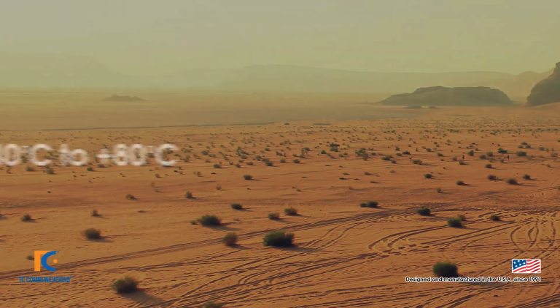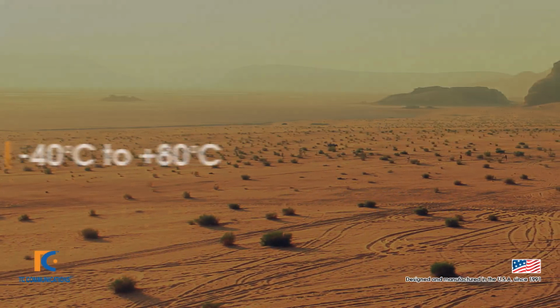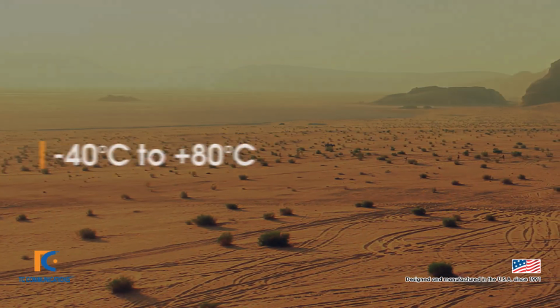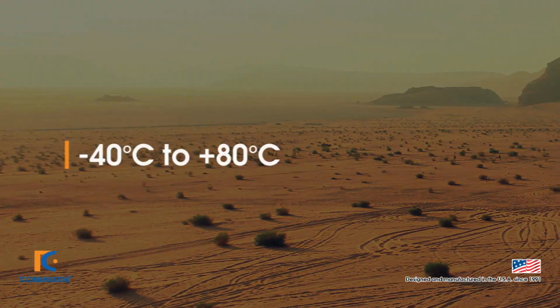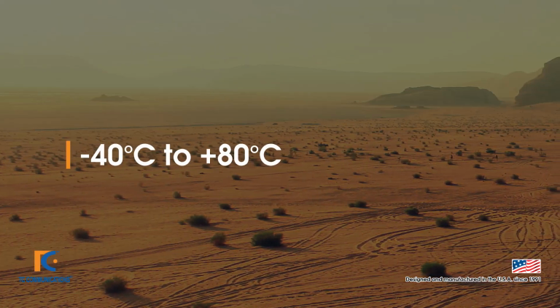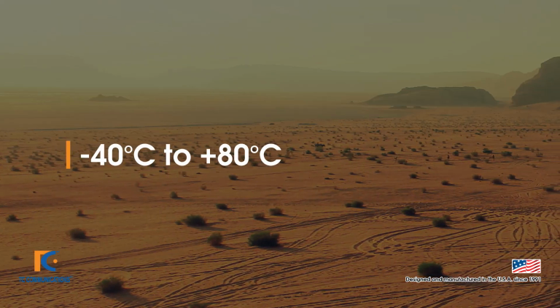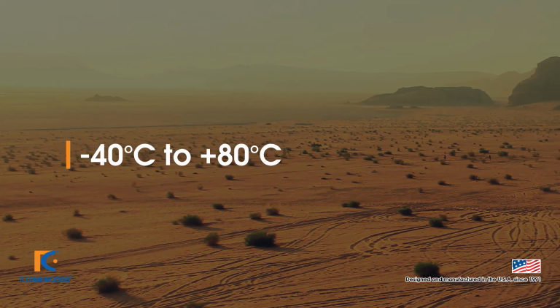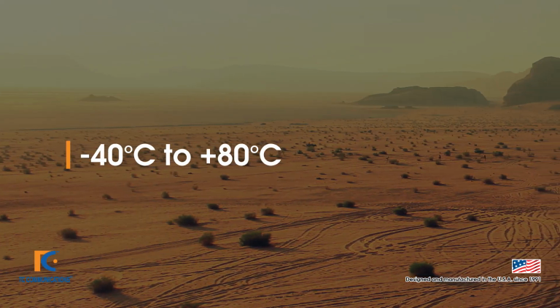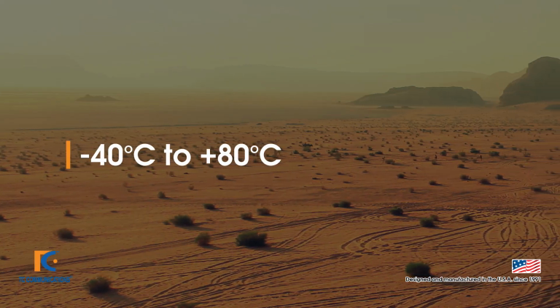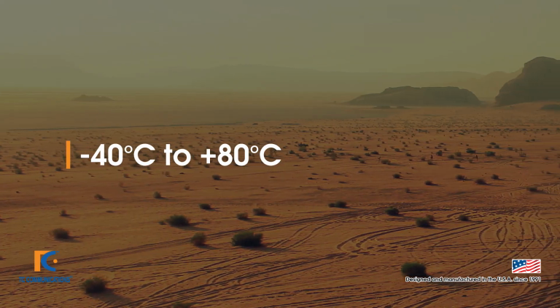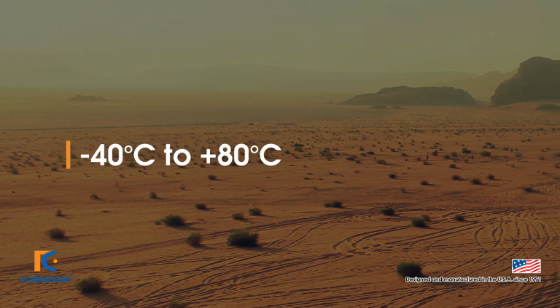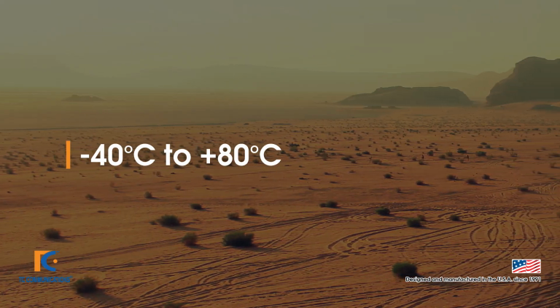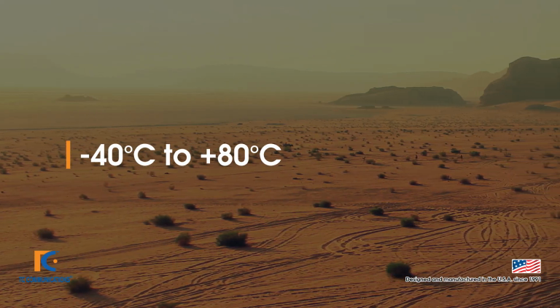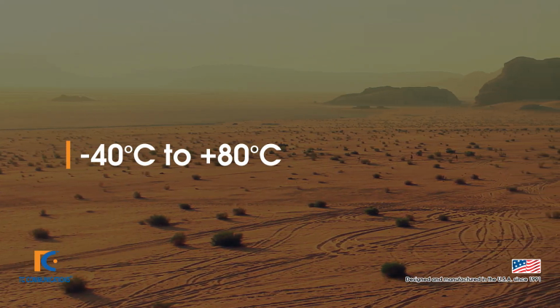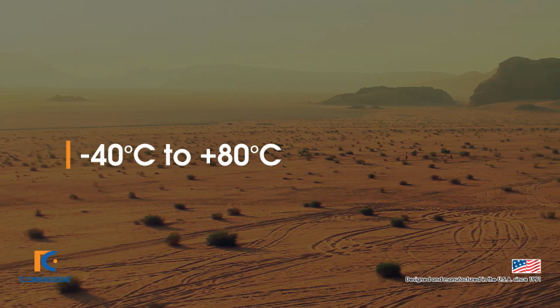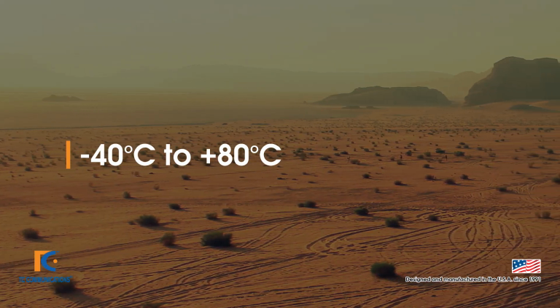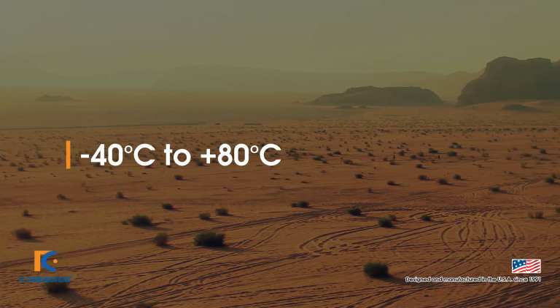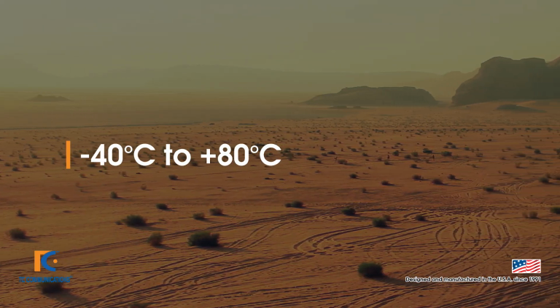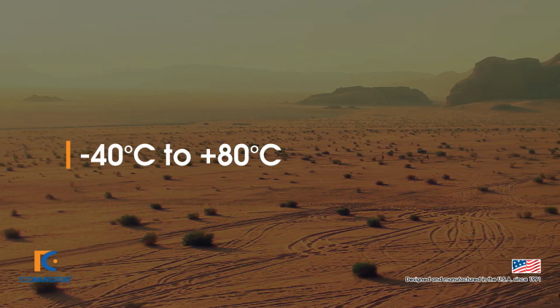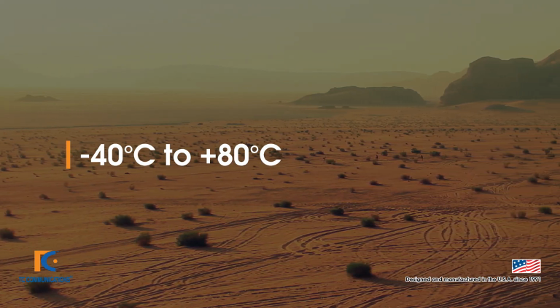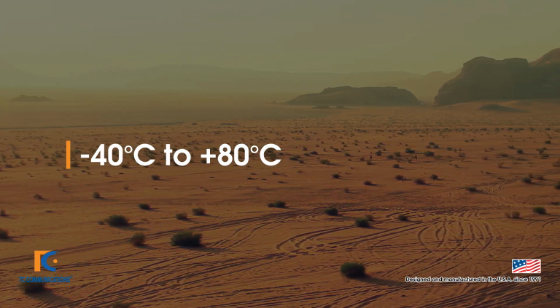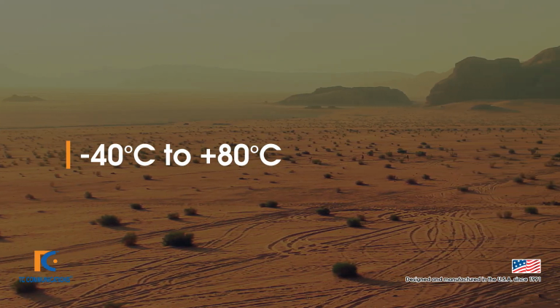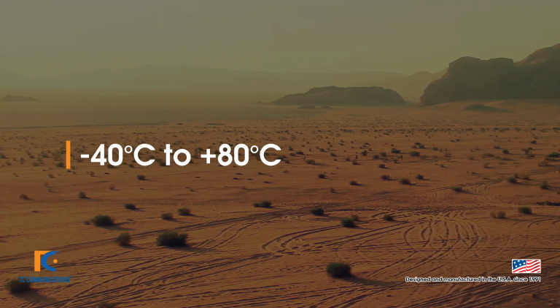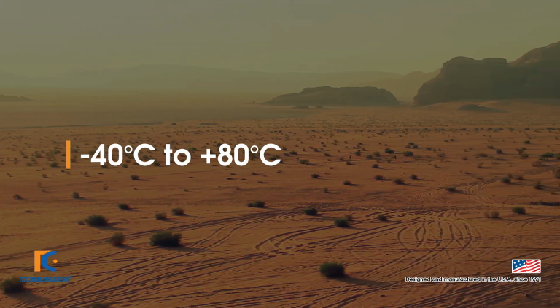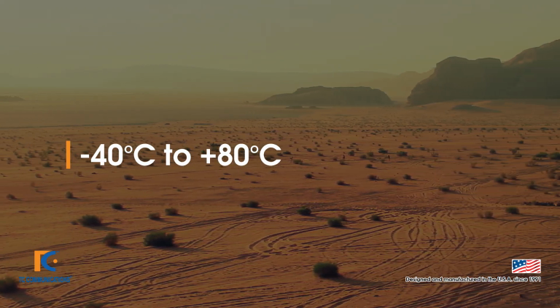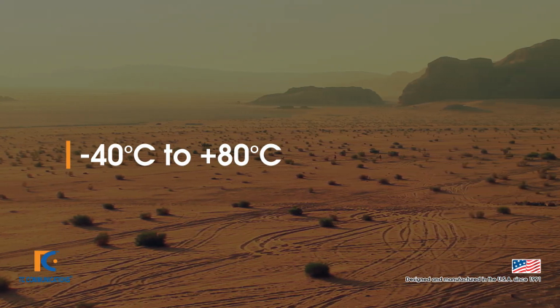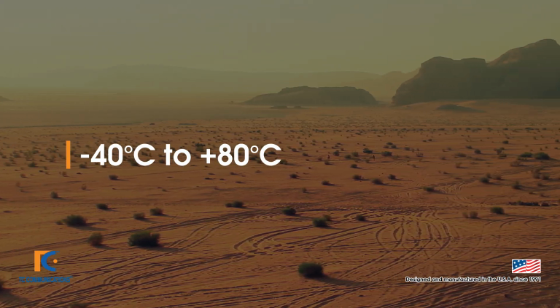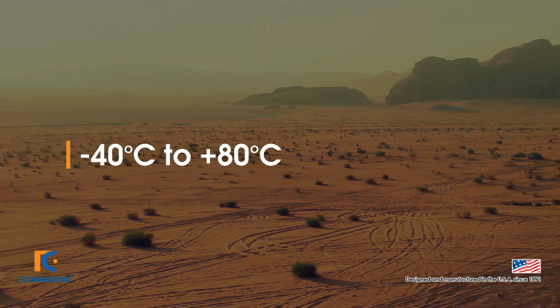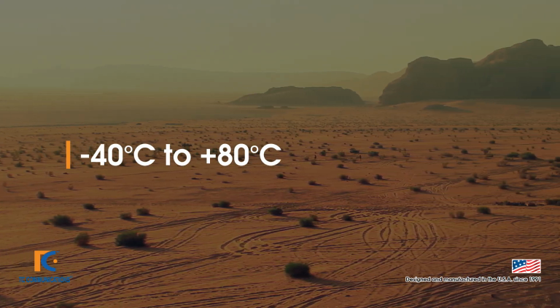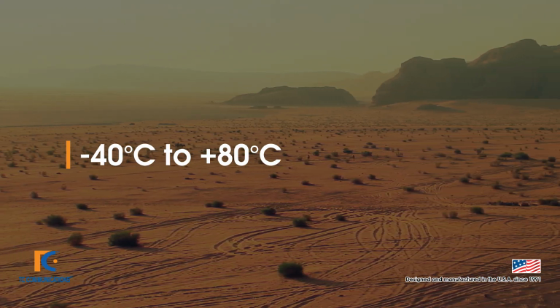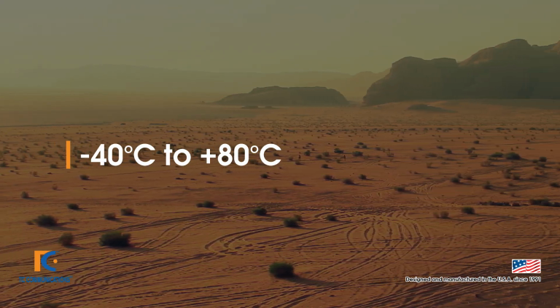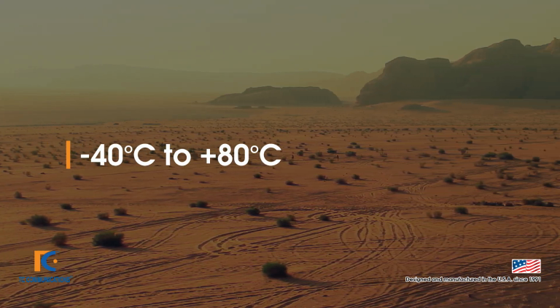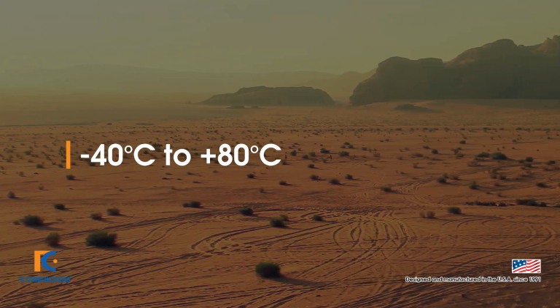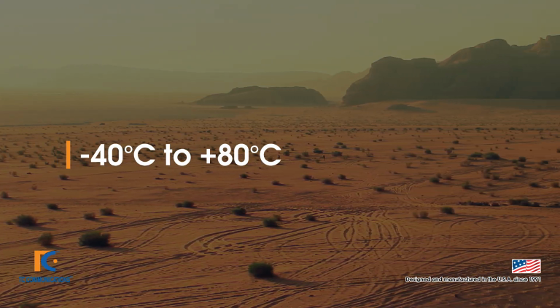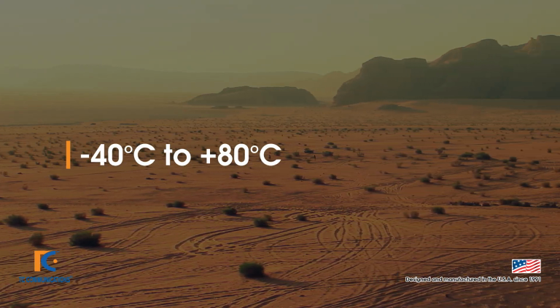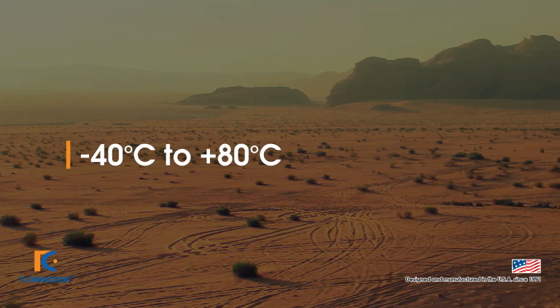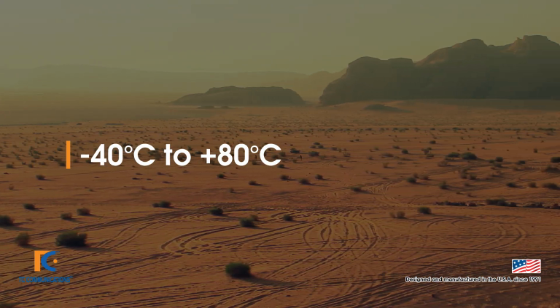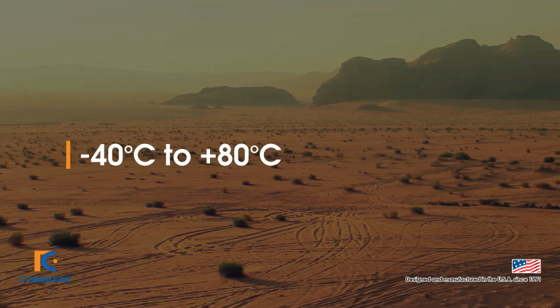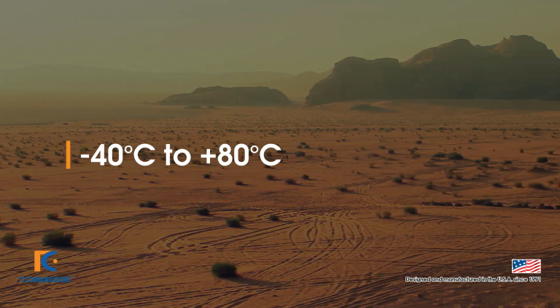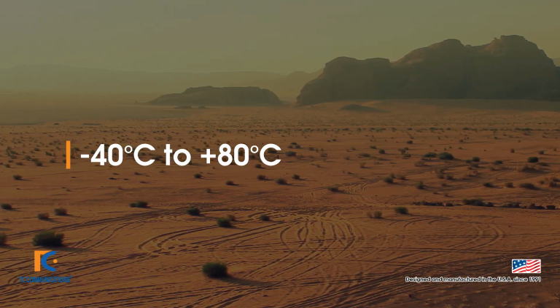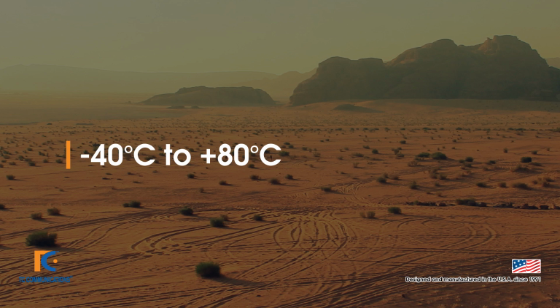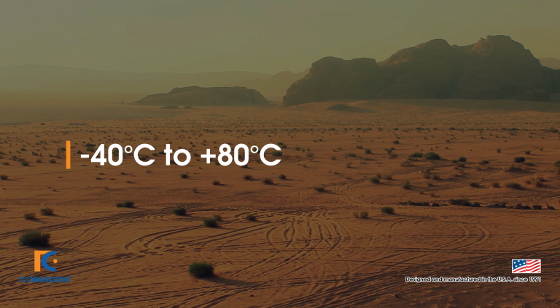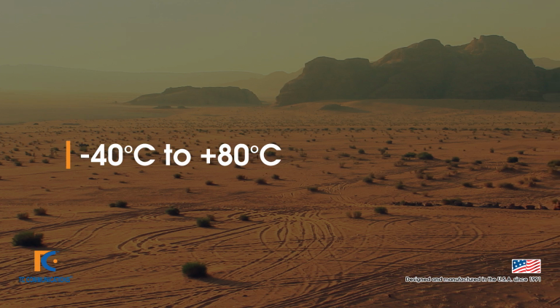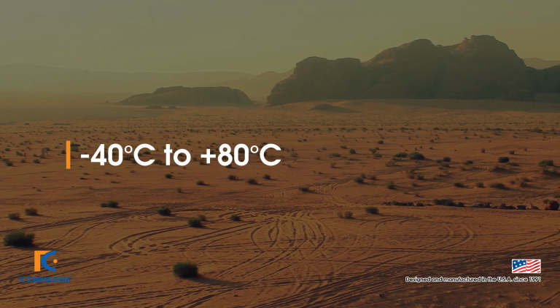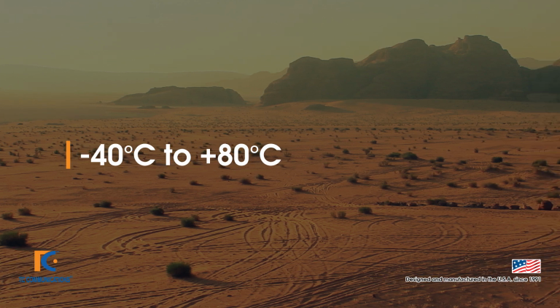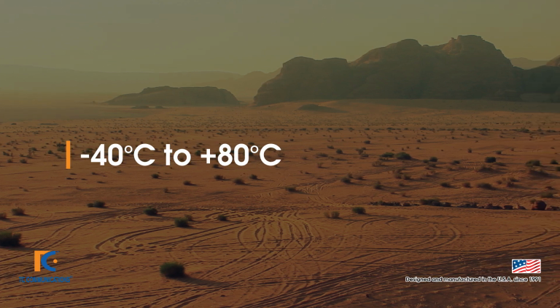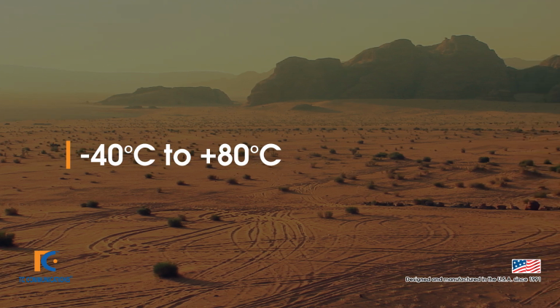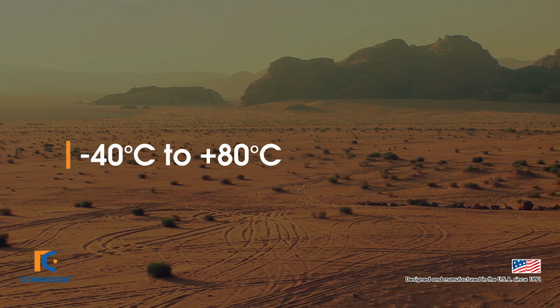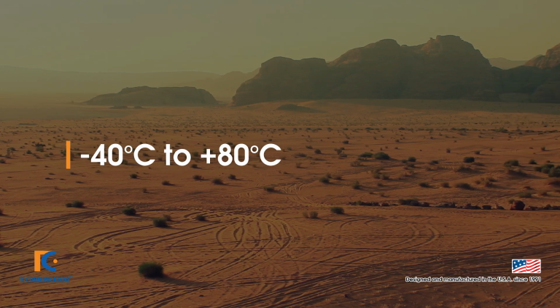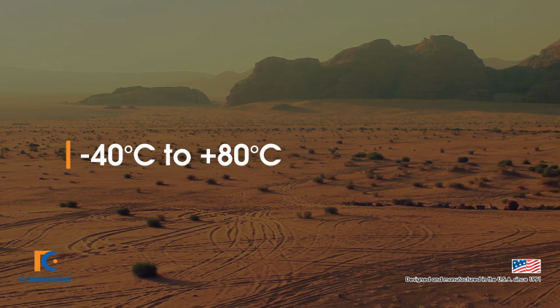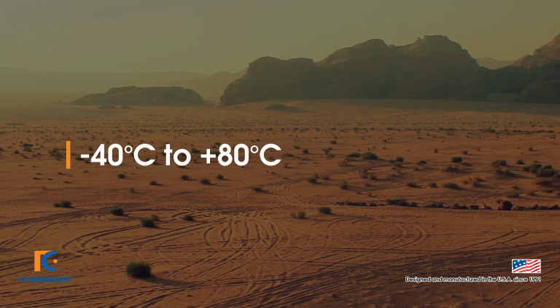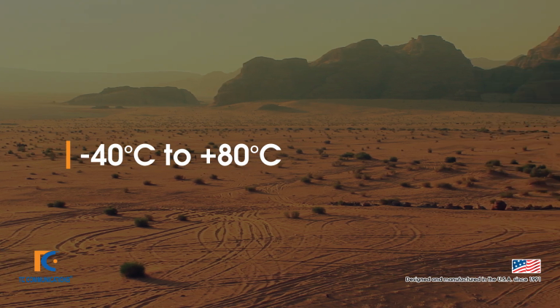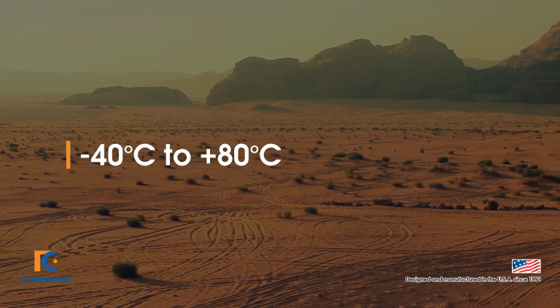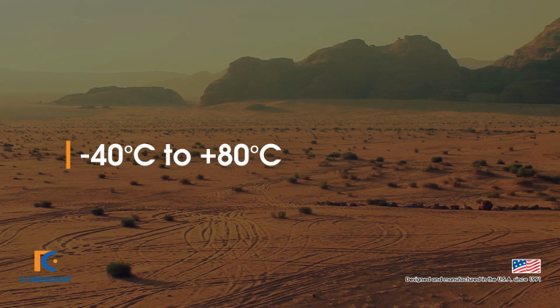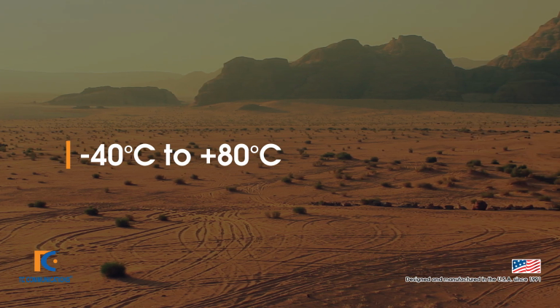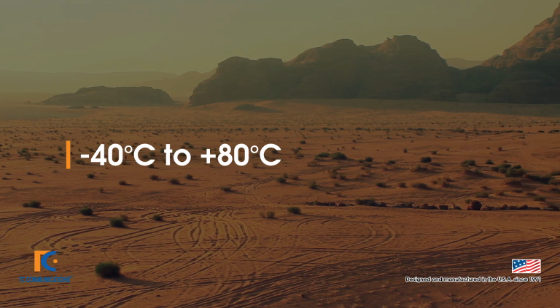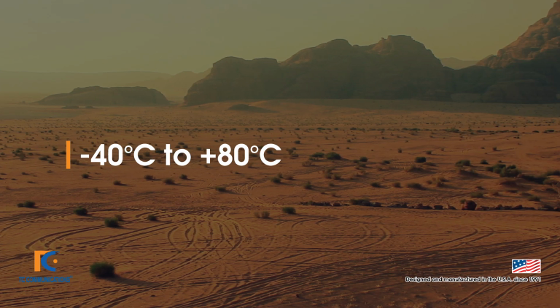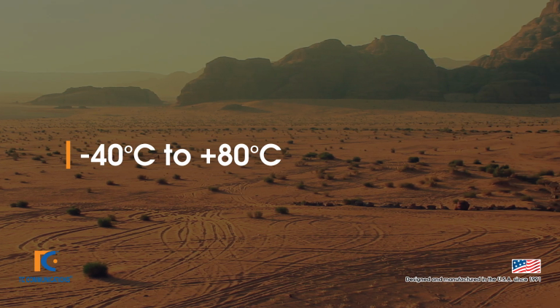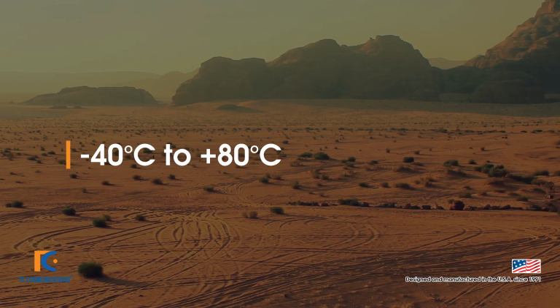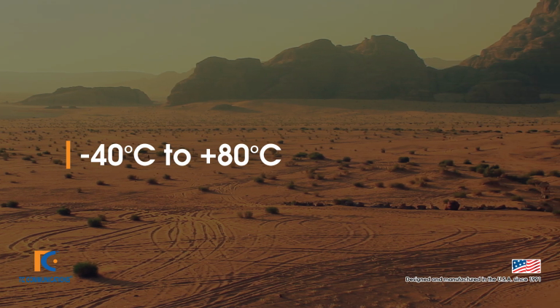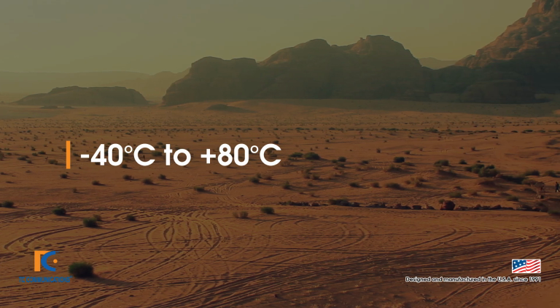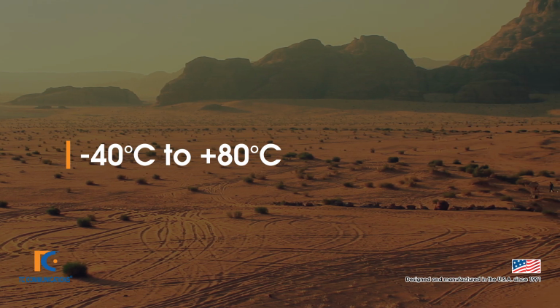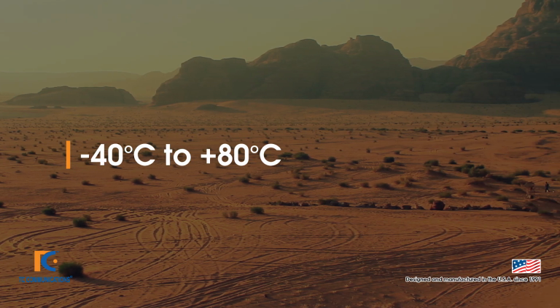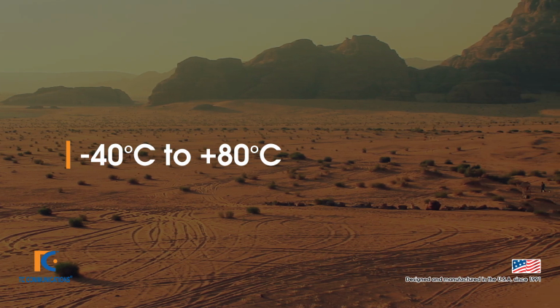As with all of our products, an extended temperature option is available from negative 40 degrees to 80 degrees Celsius.